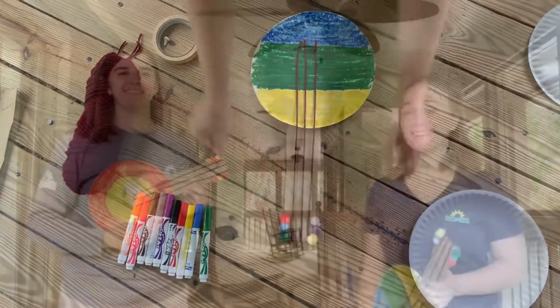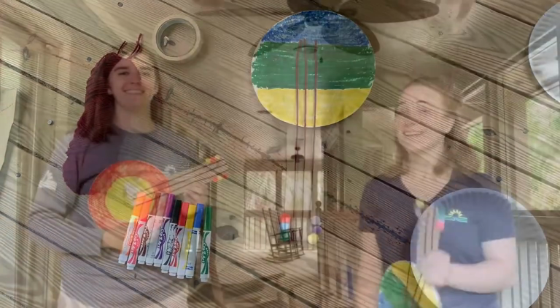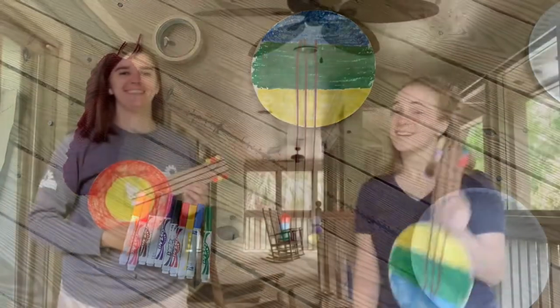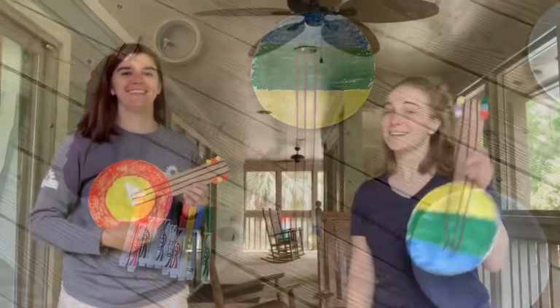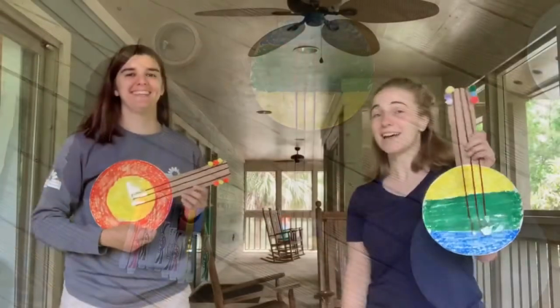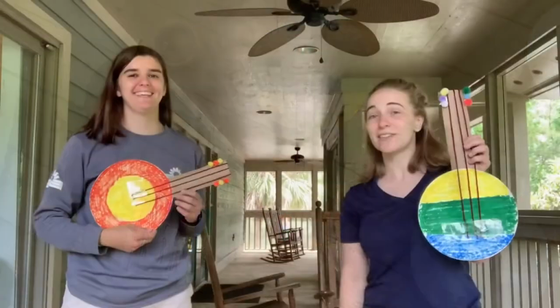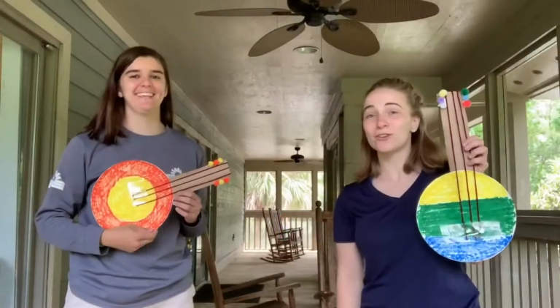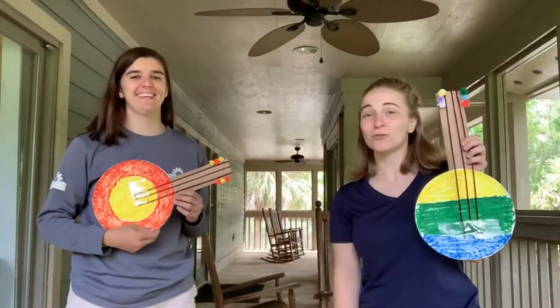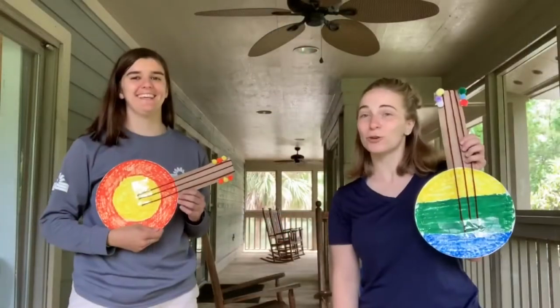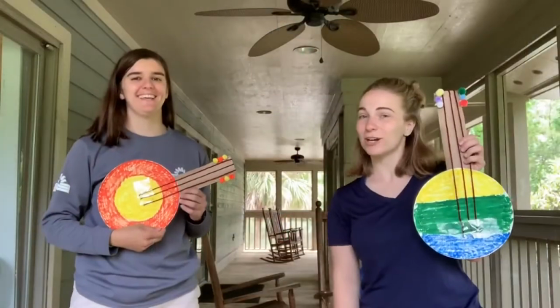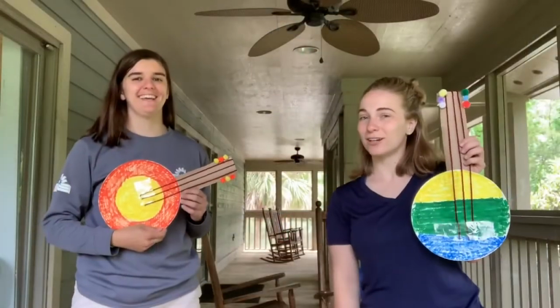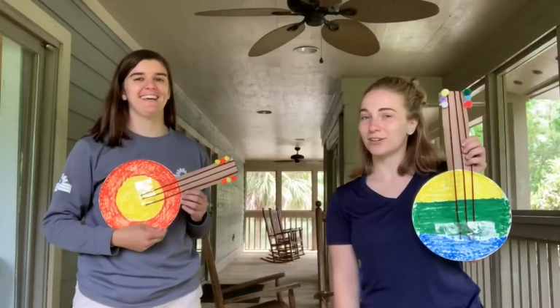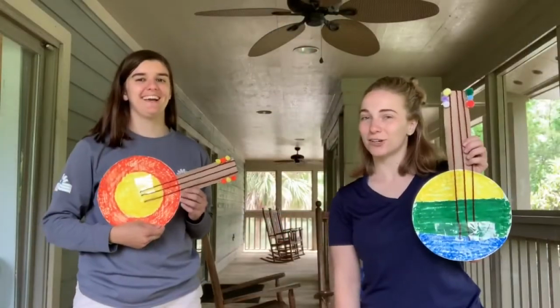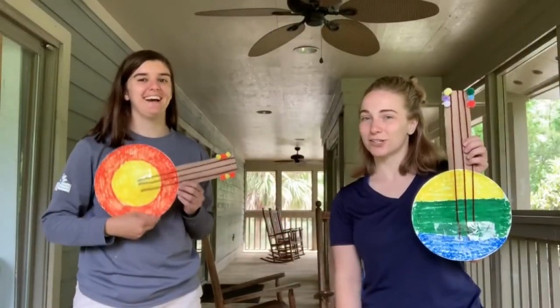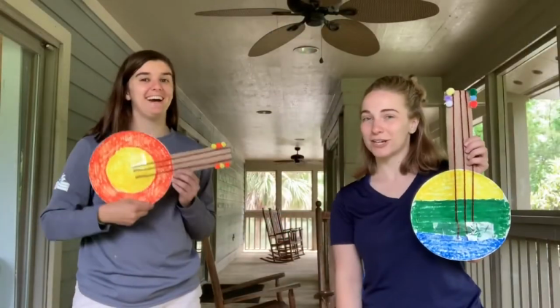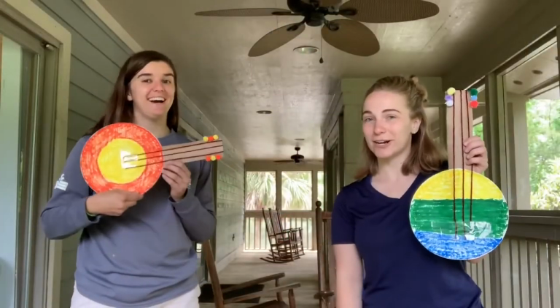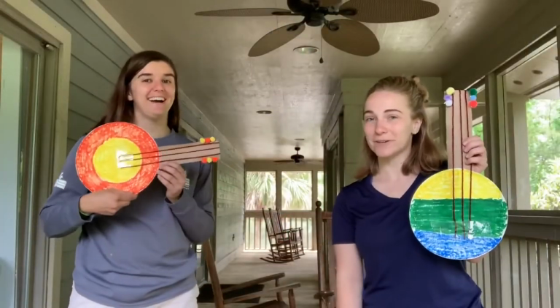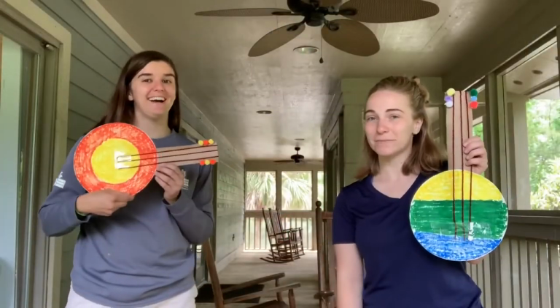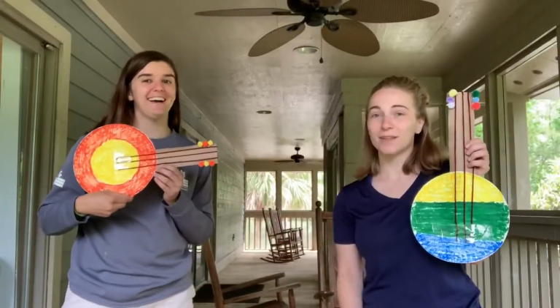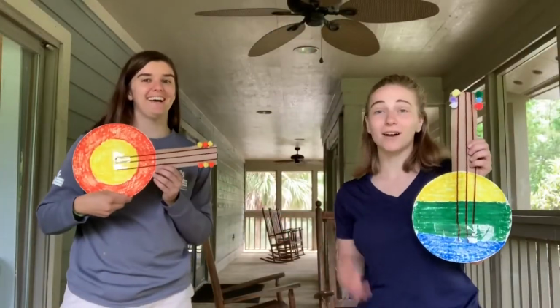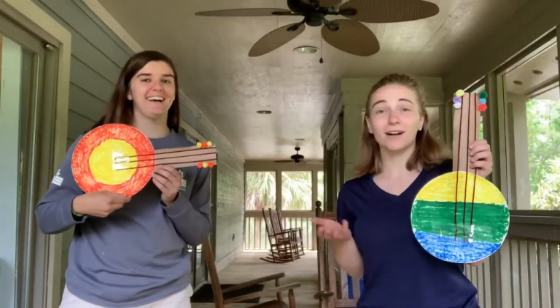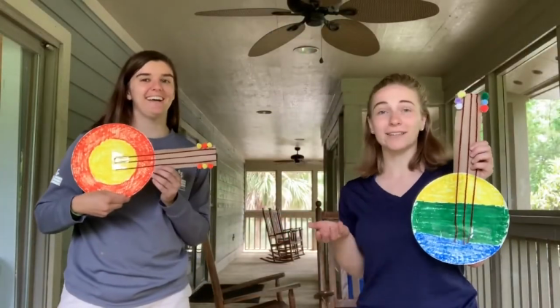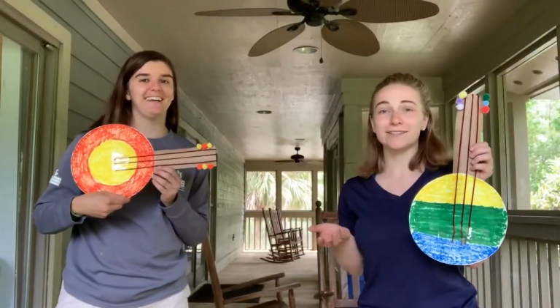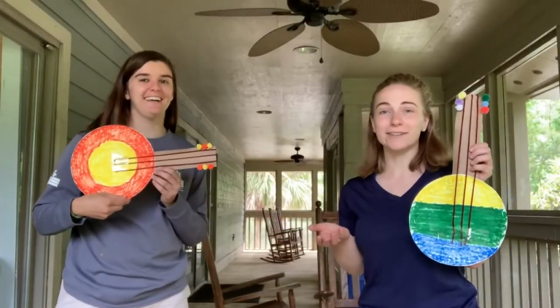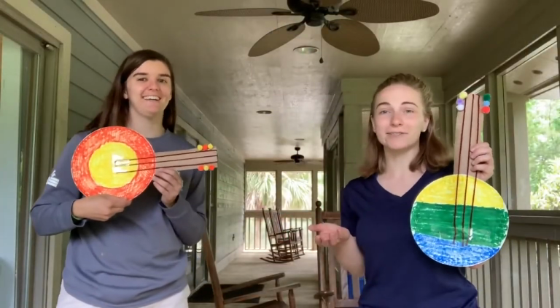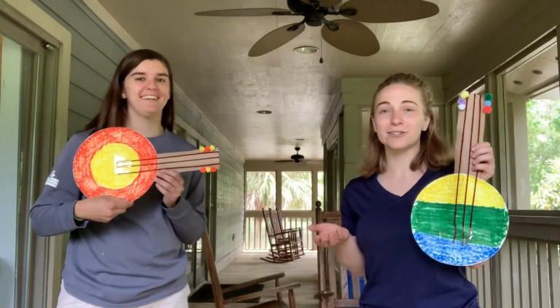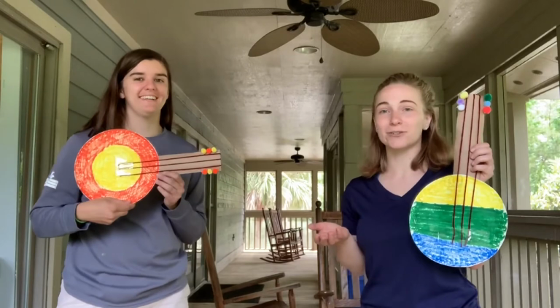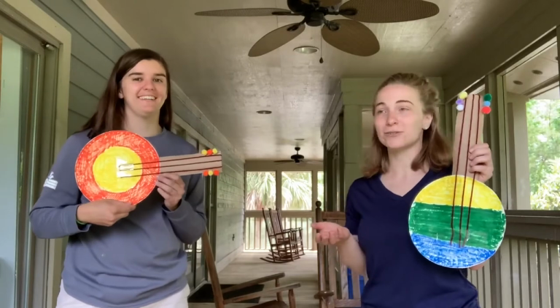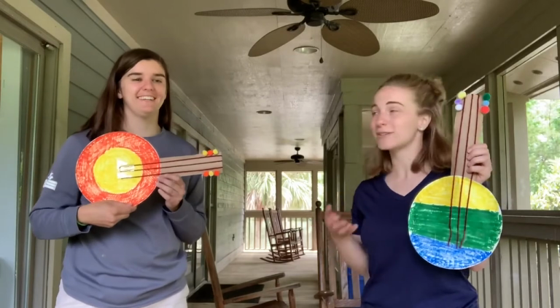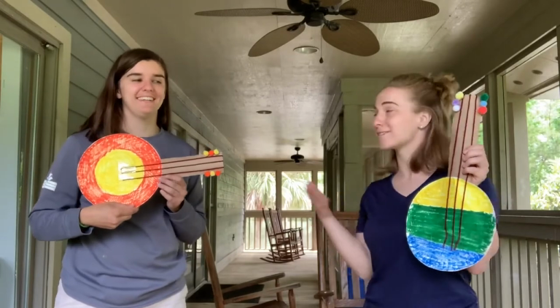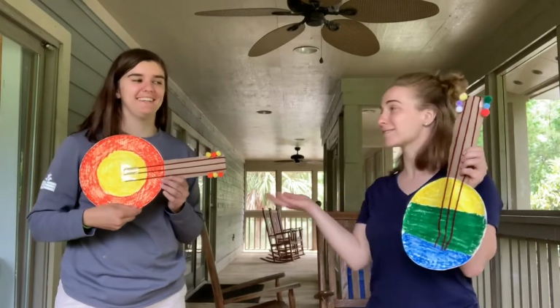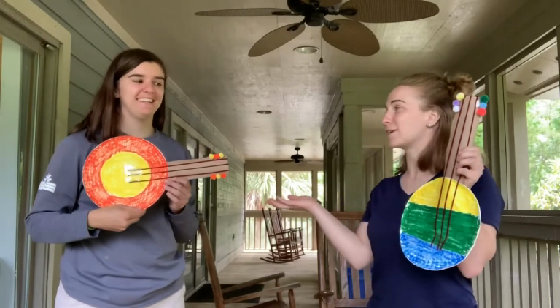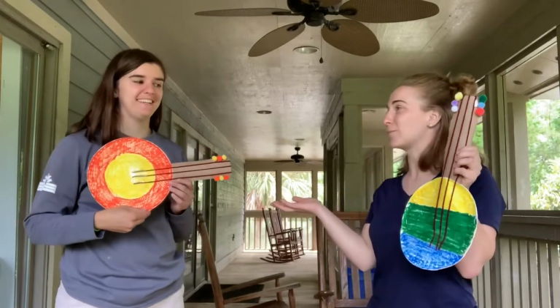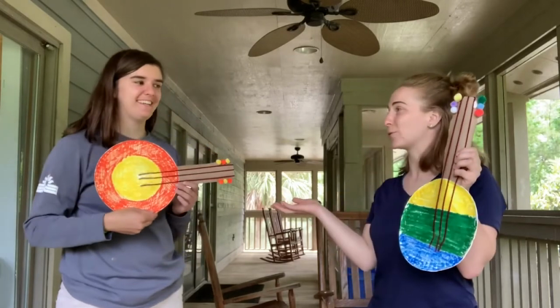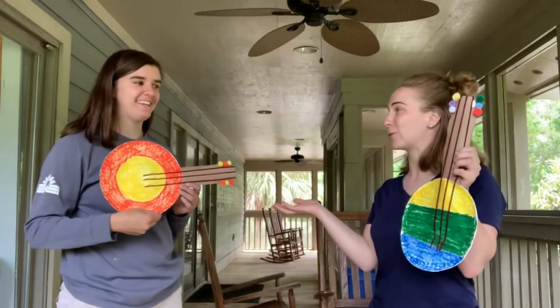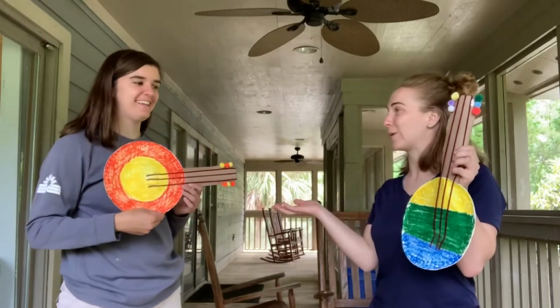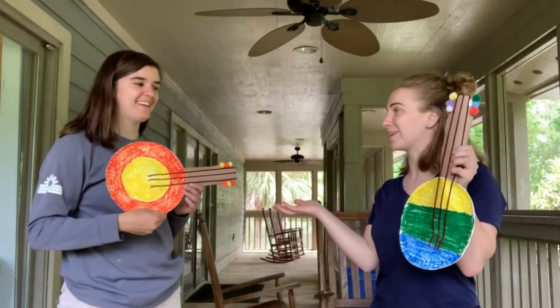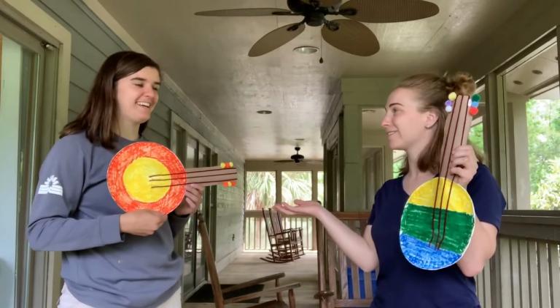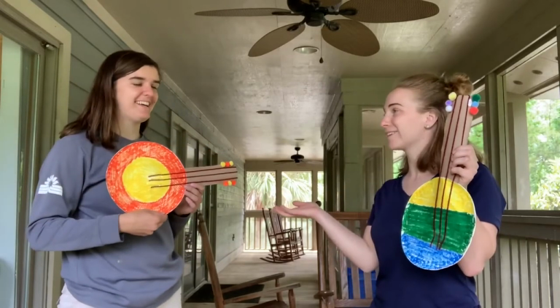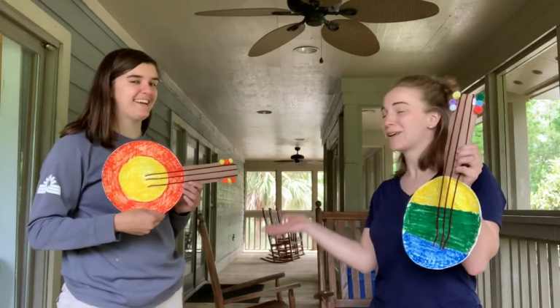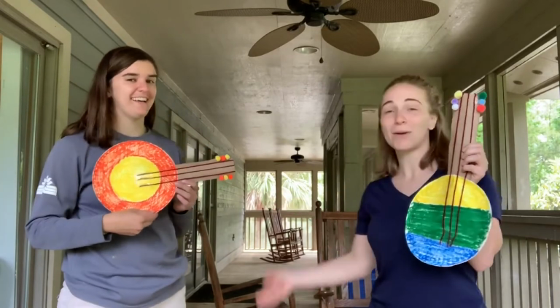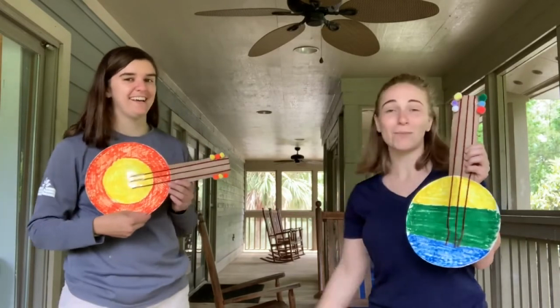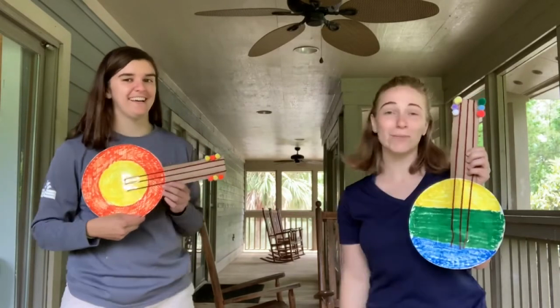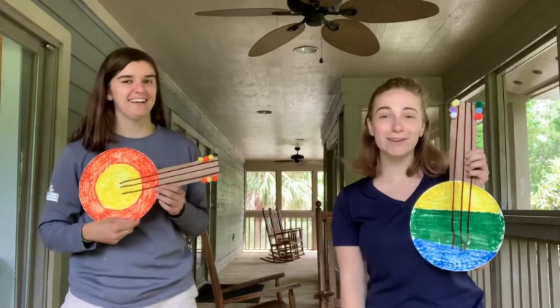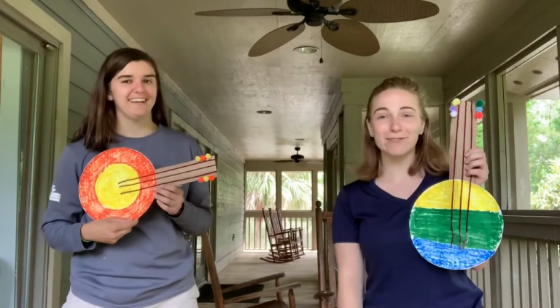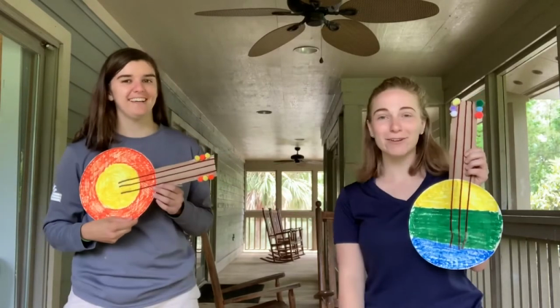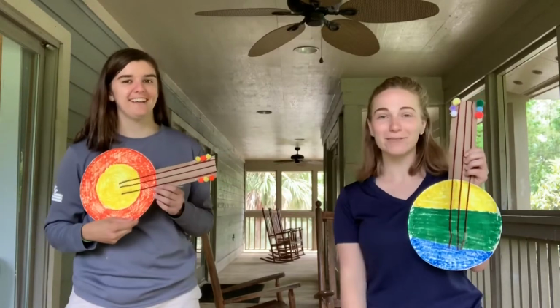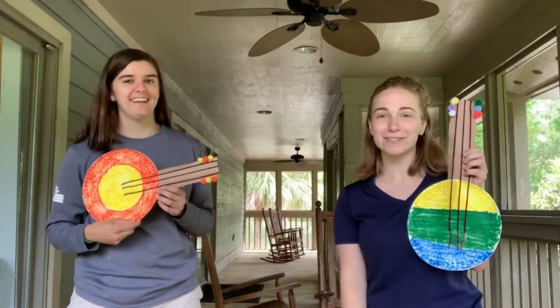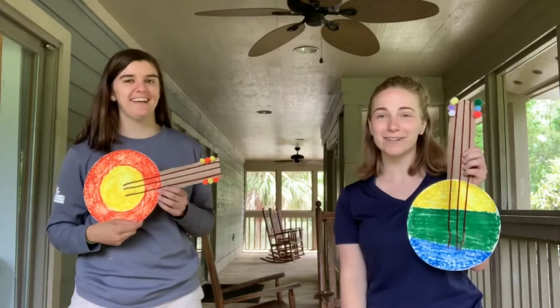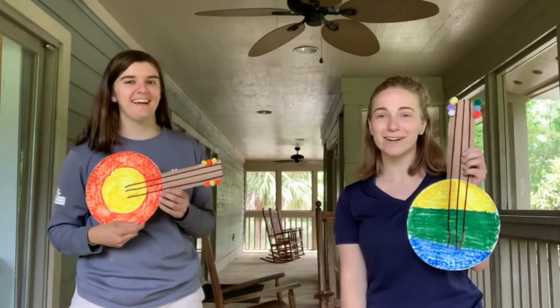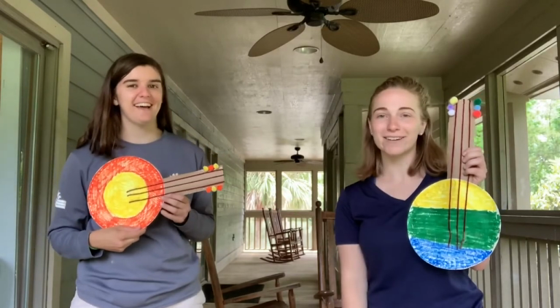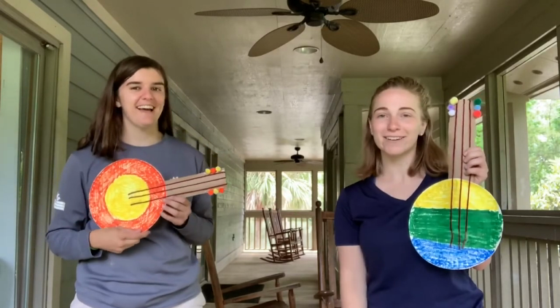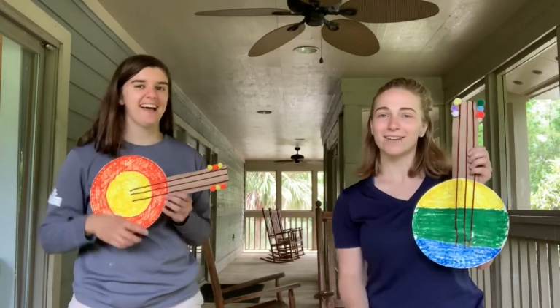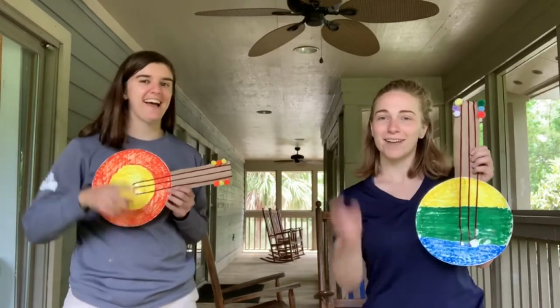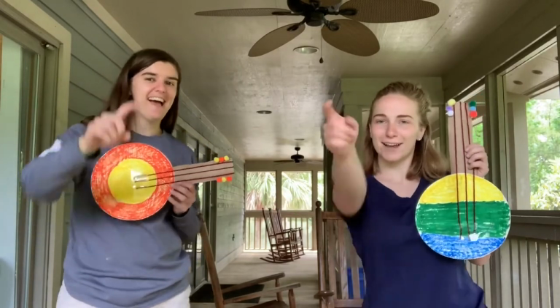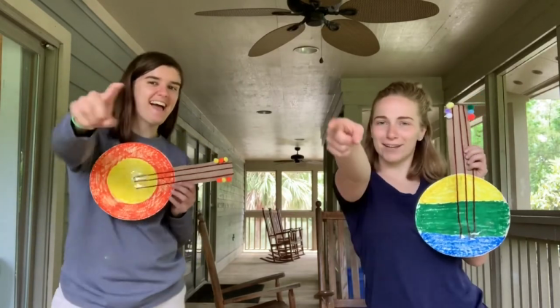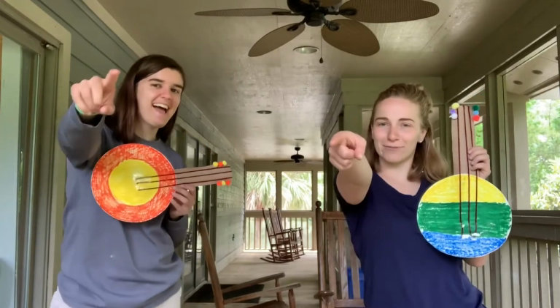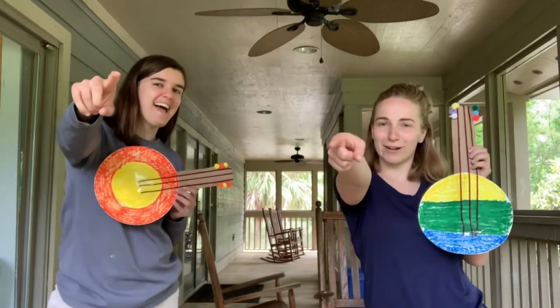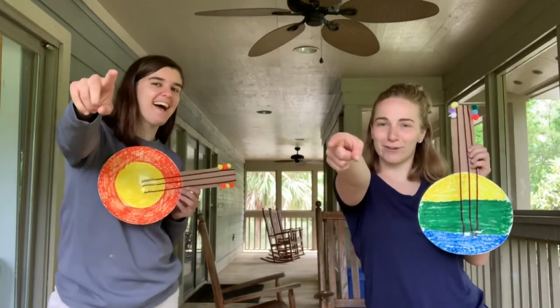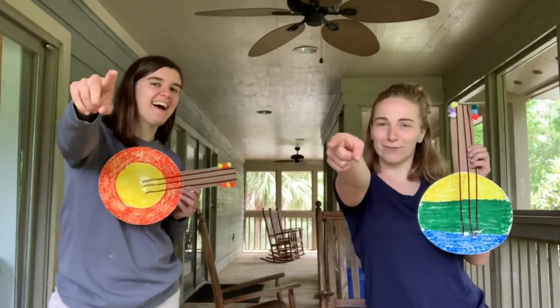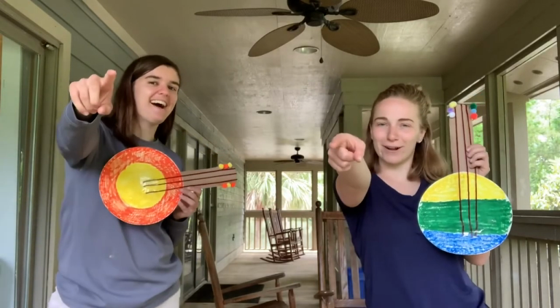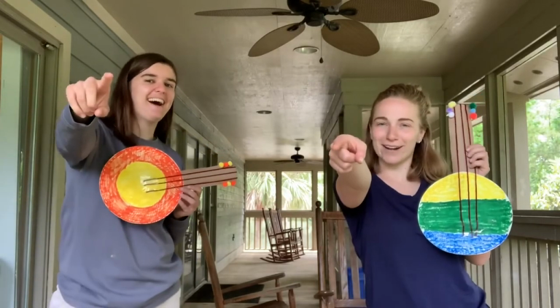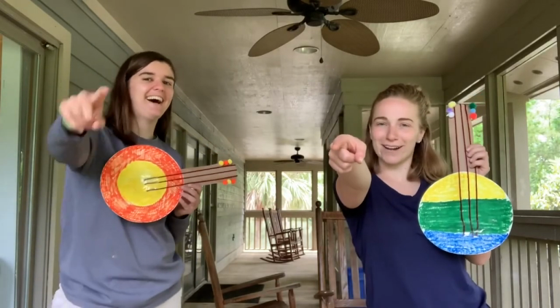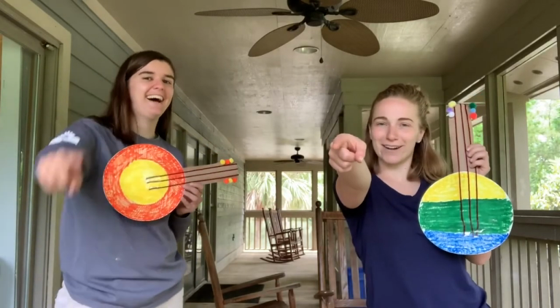Now that you've created your guitar, all that's left to do is assemble your band, pick your favorite song, and get ready to rock out.